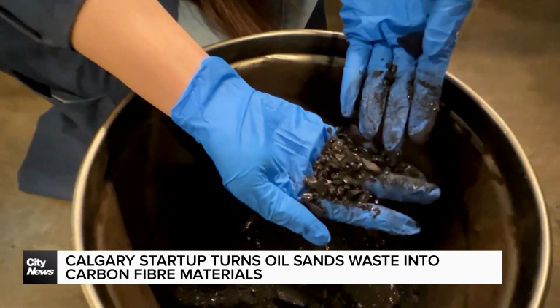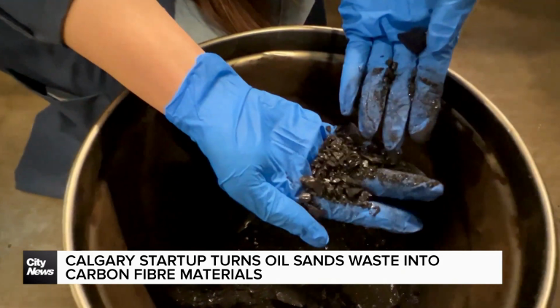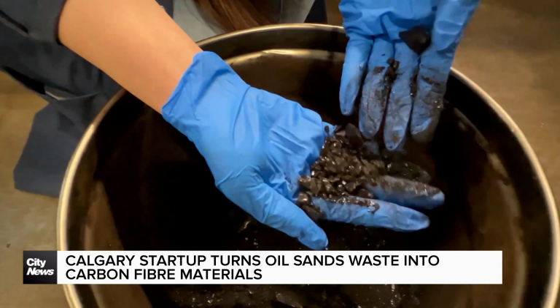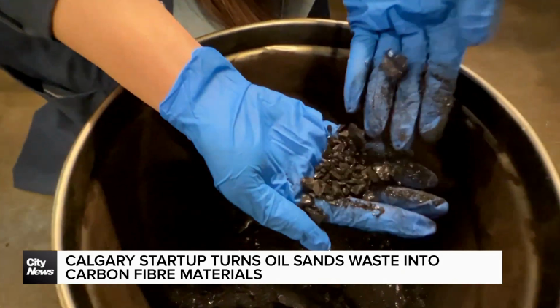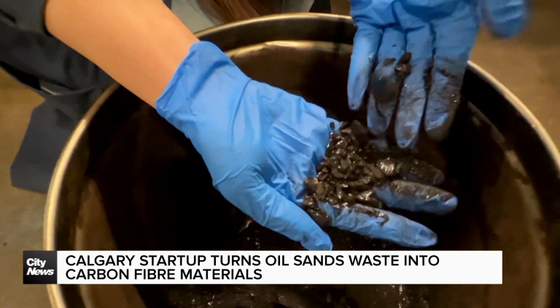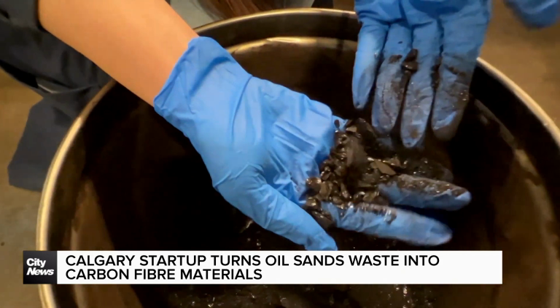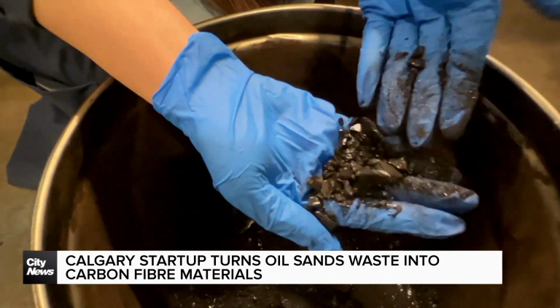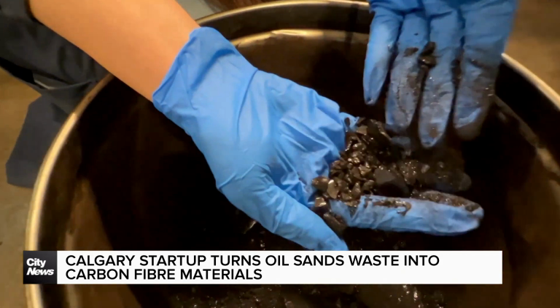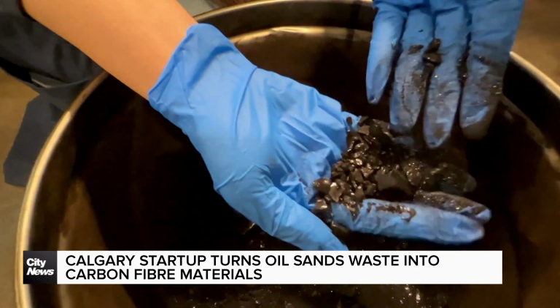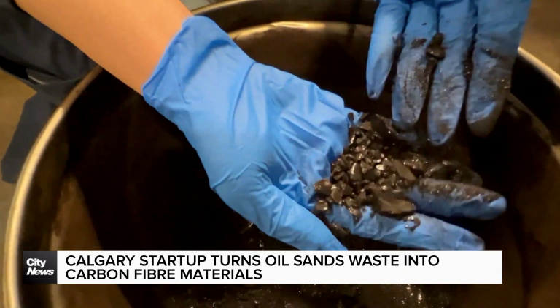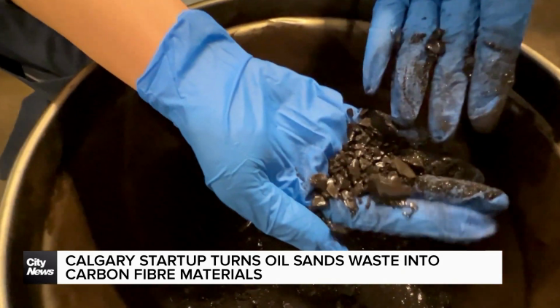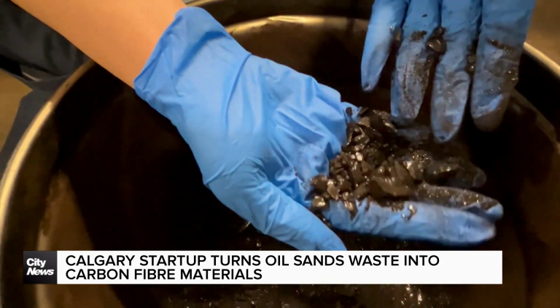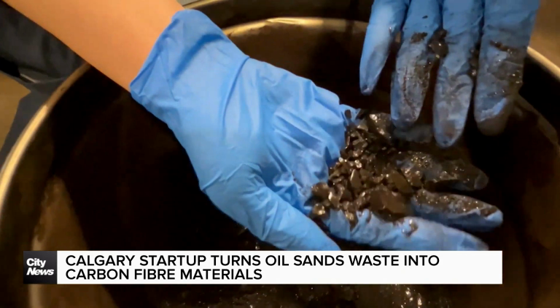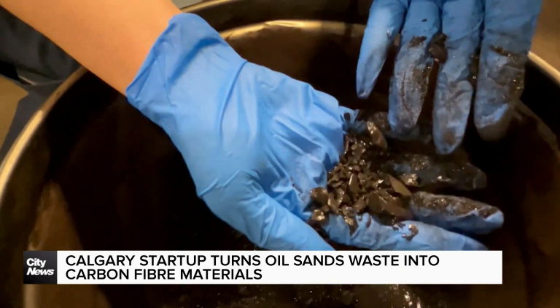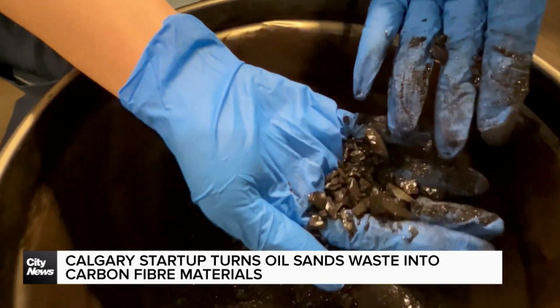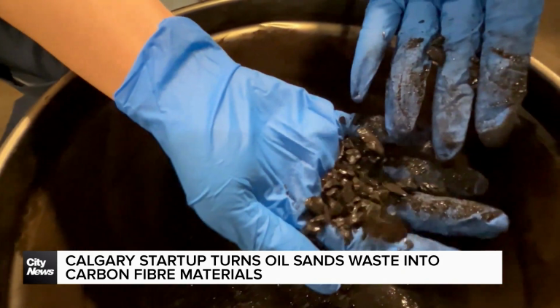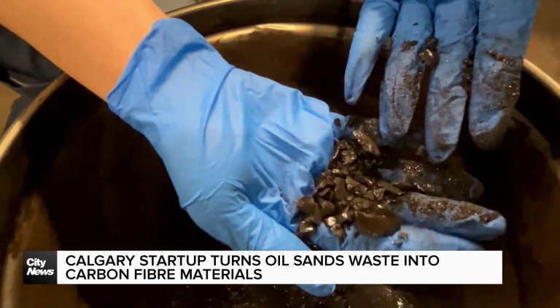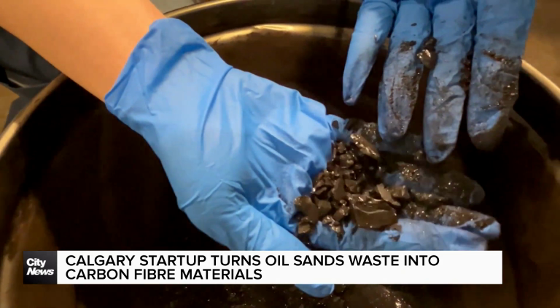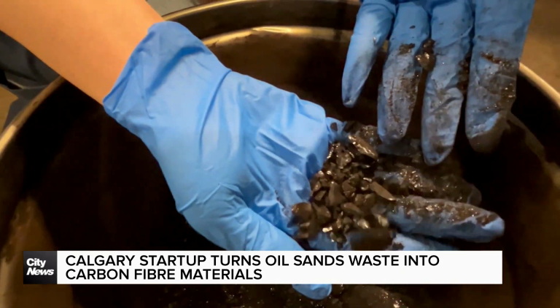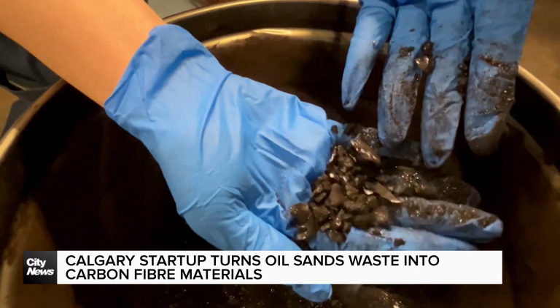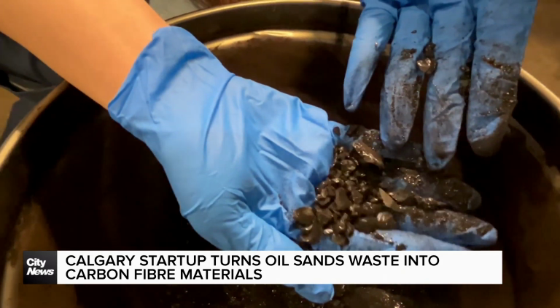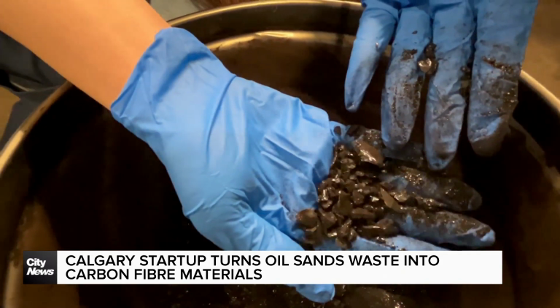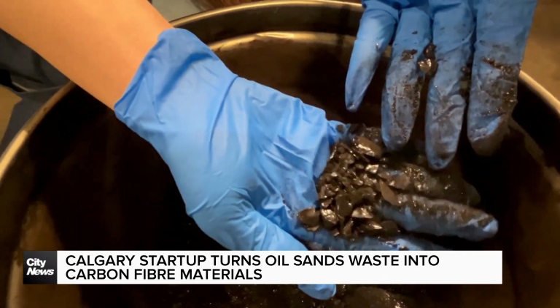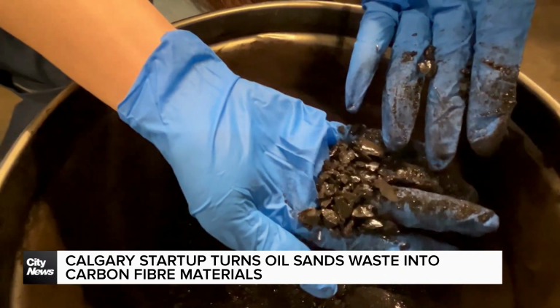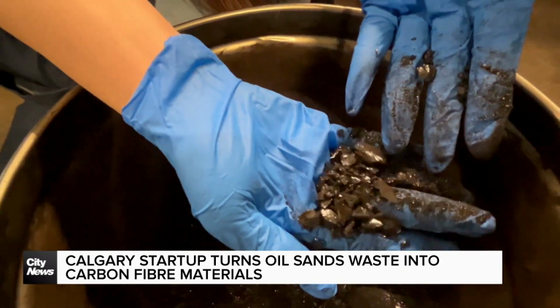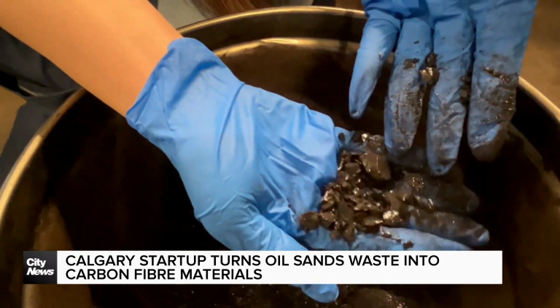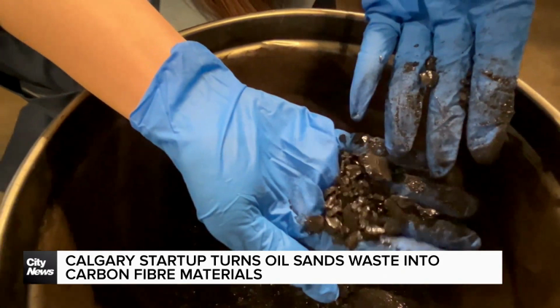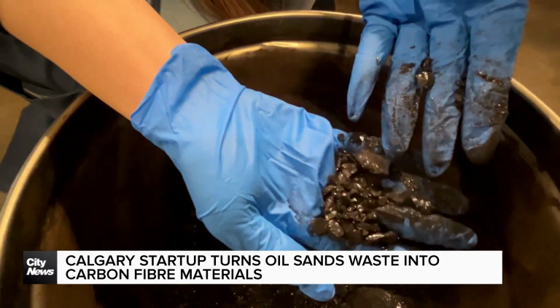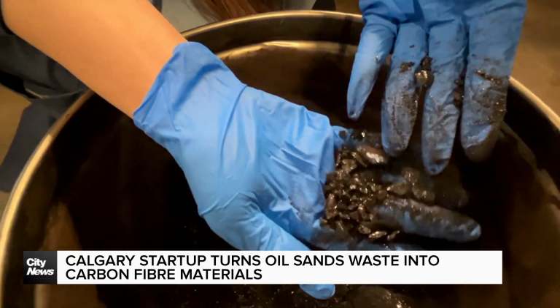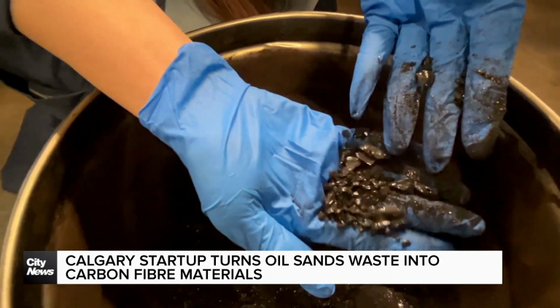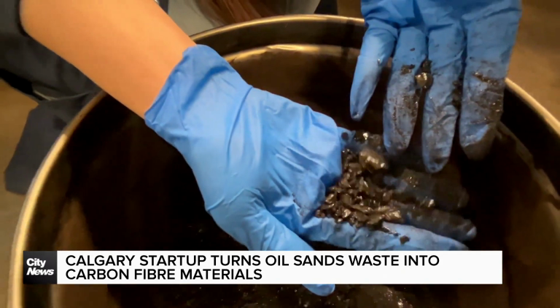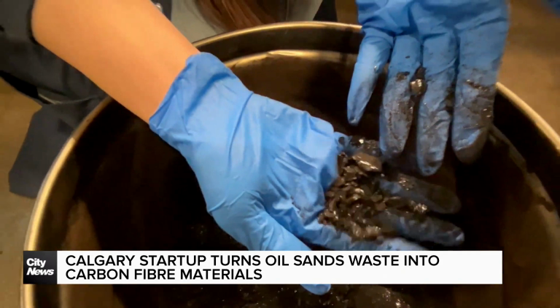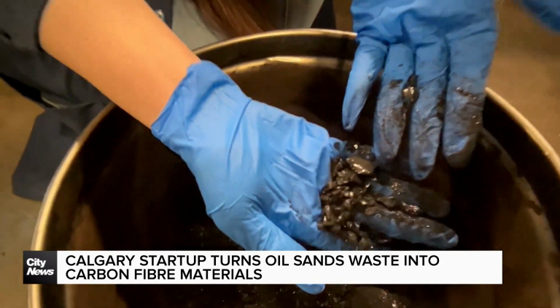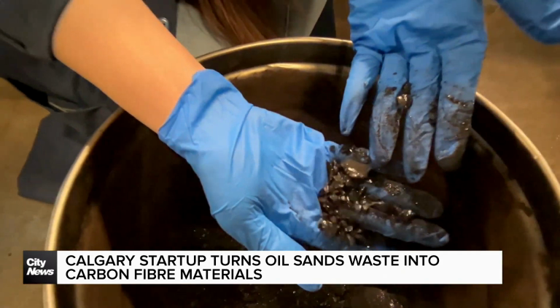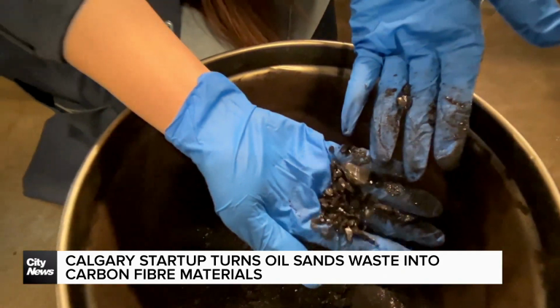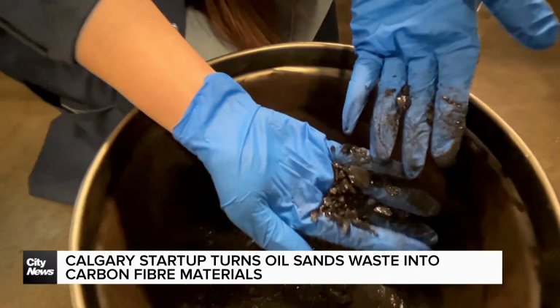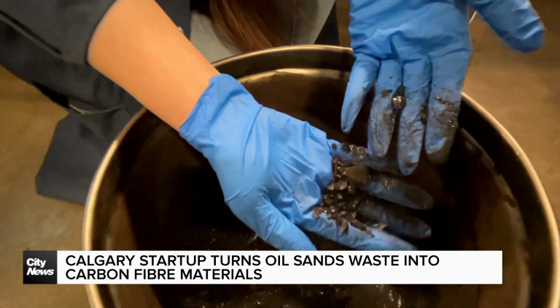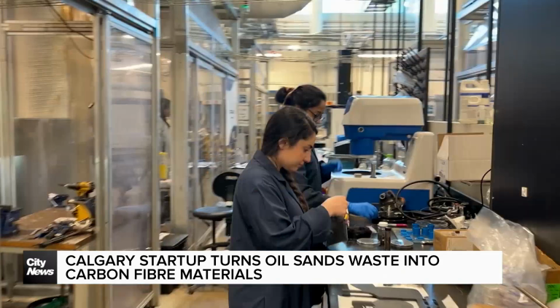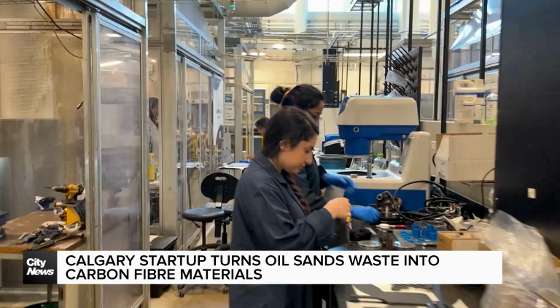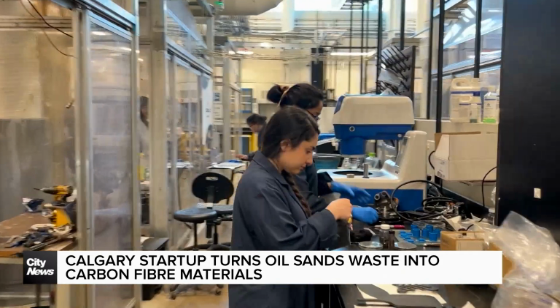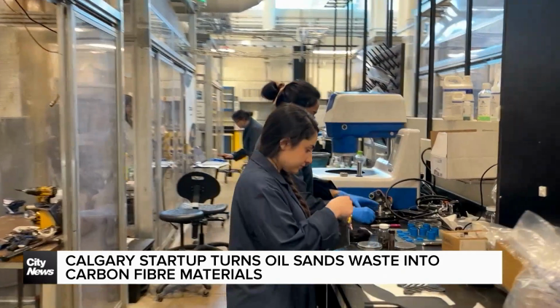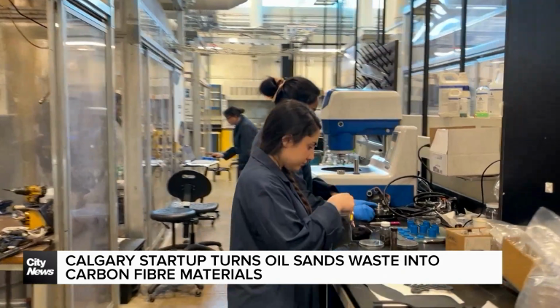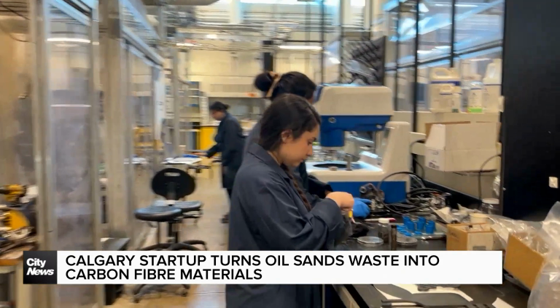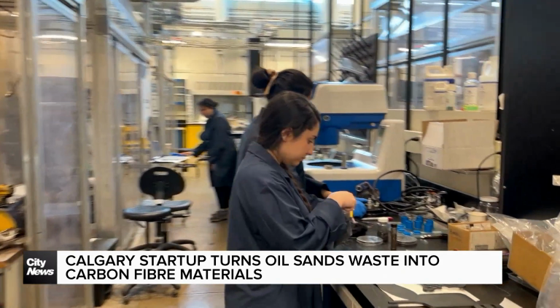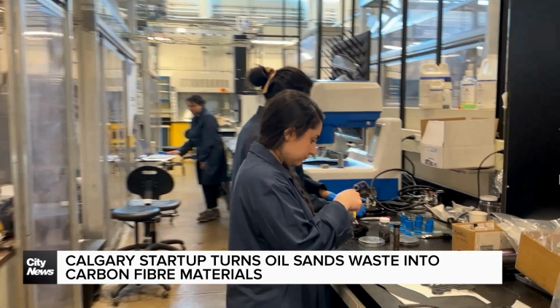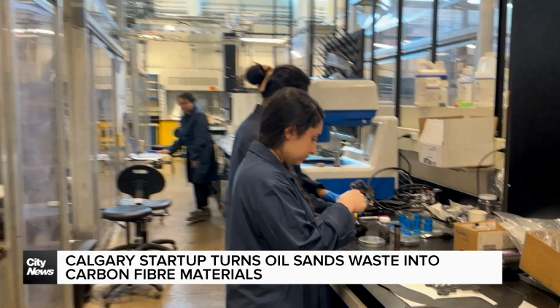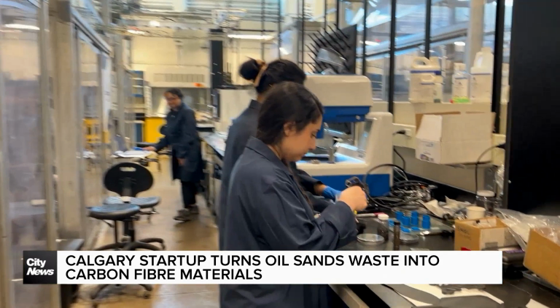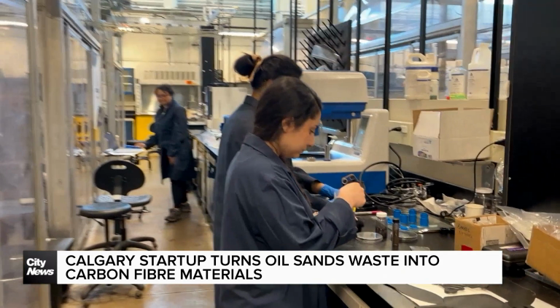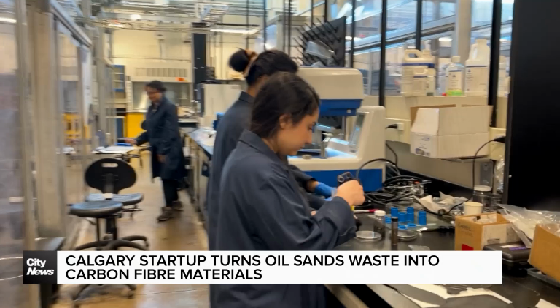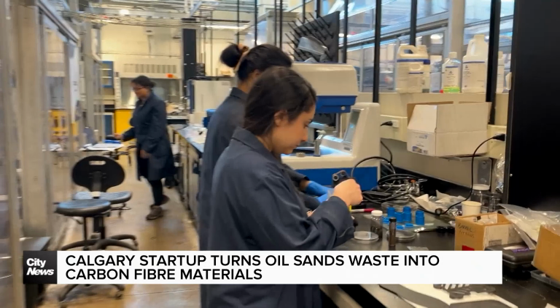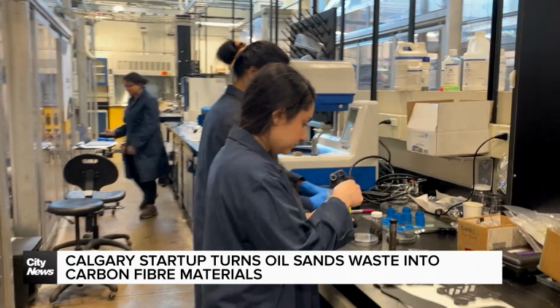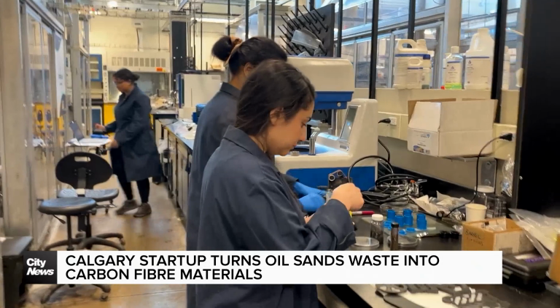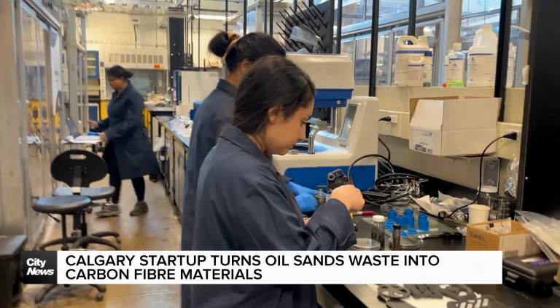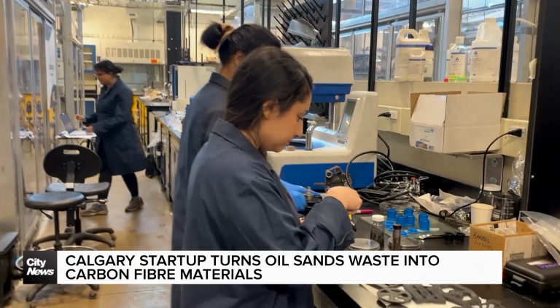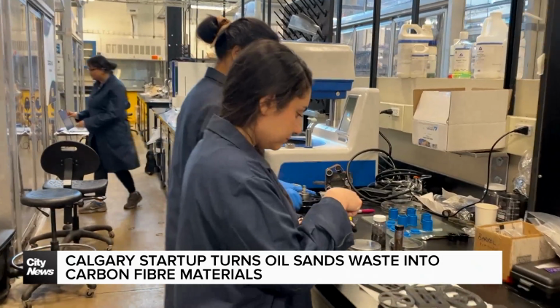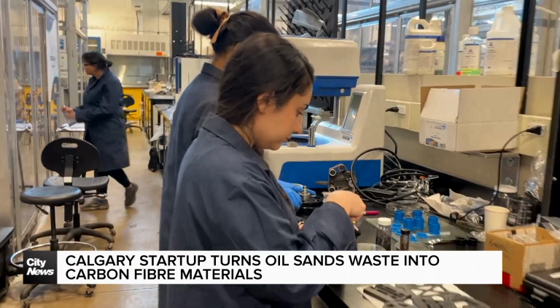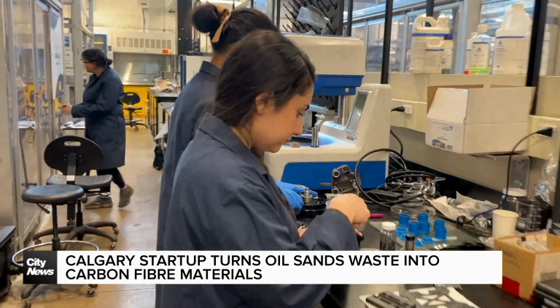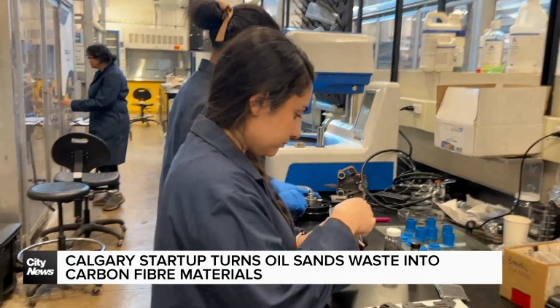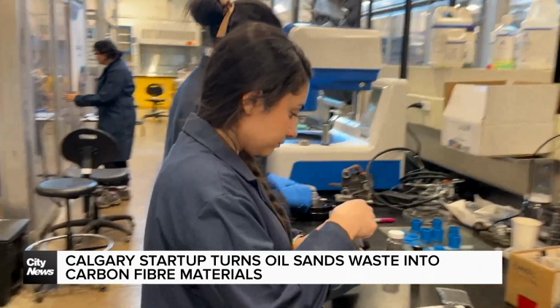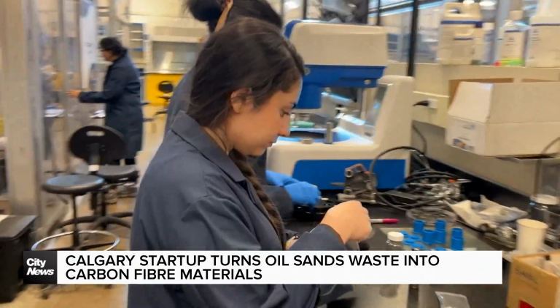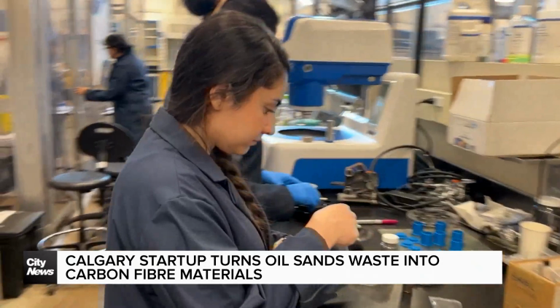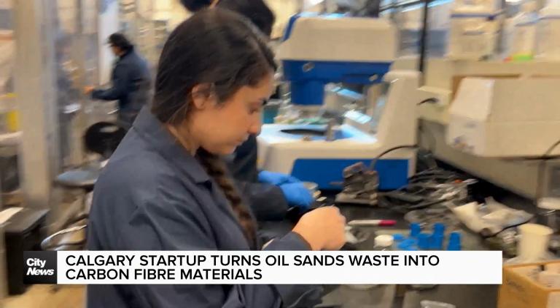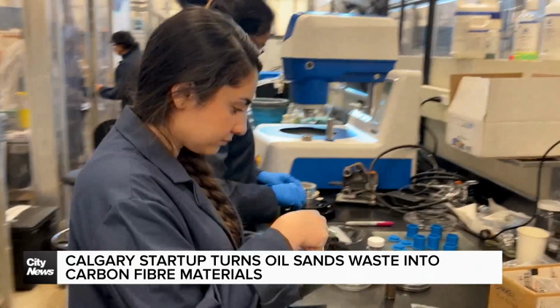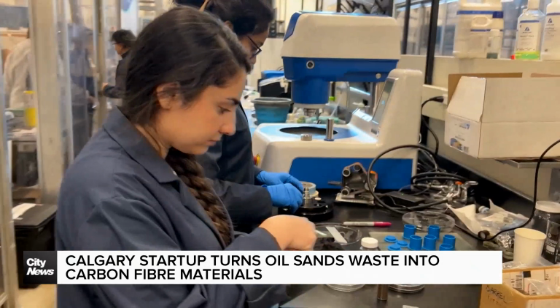Shabab Saad, CEO and co-founder of Carbomat, says their technology turns oil sands waste into carbon fibers.